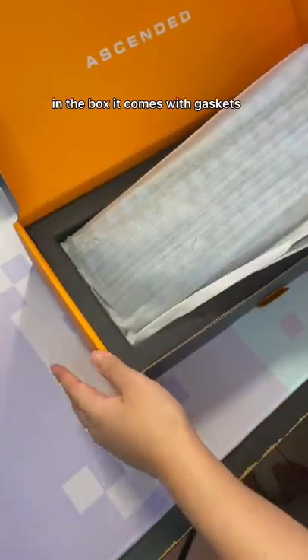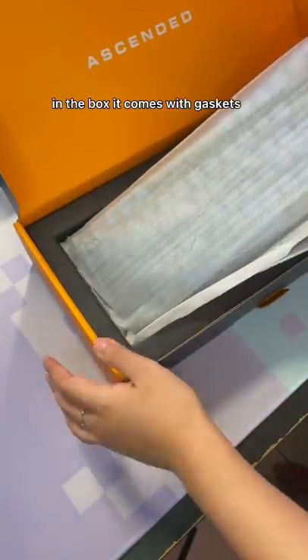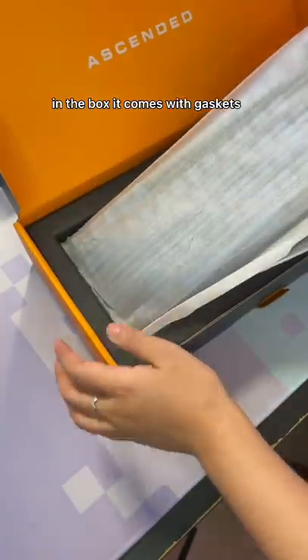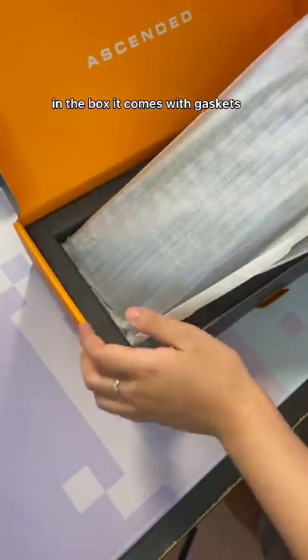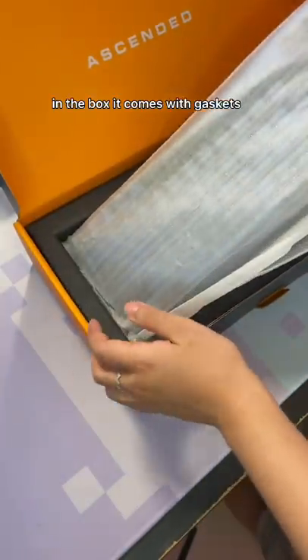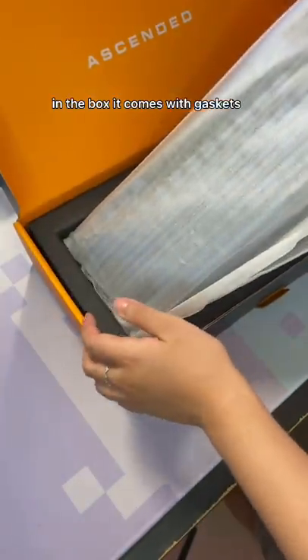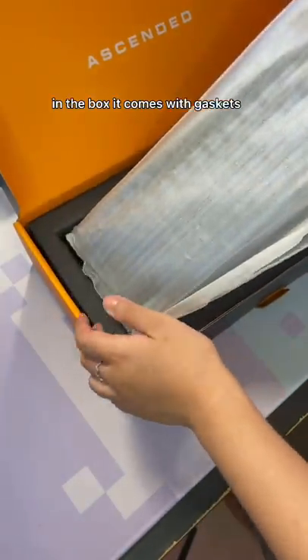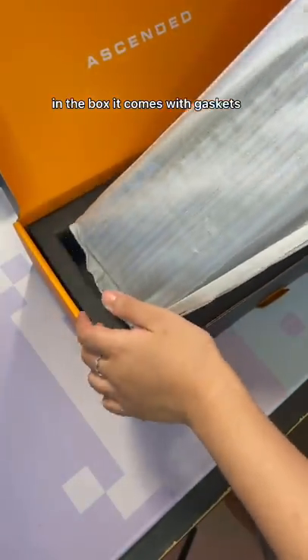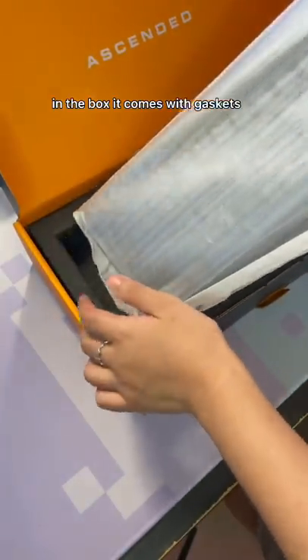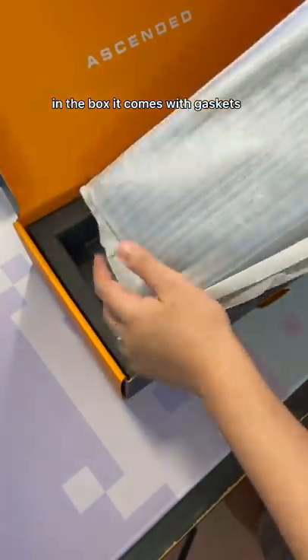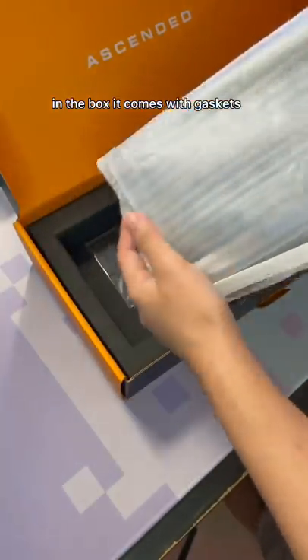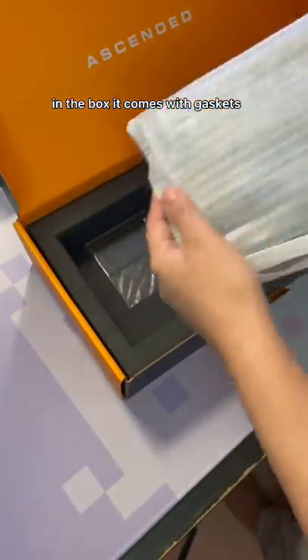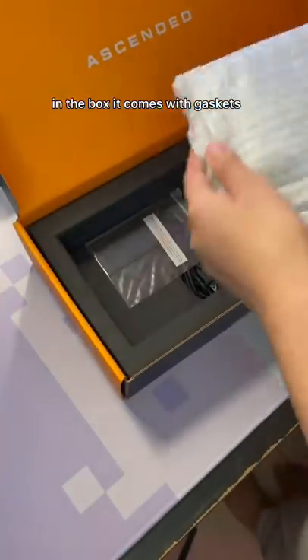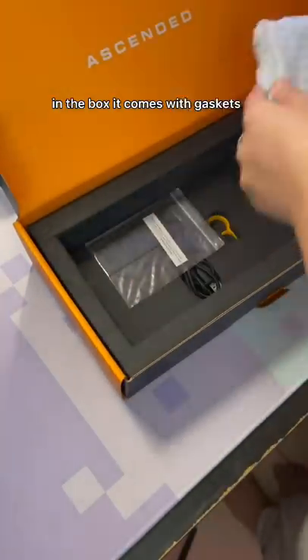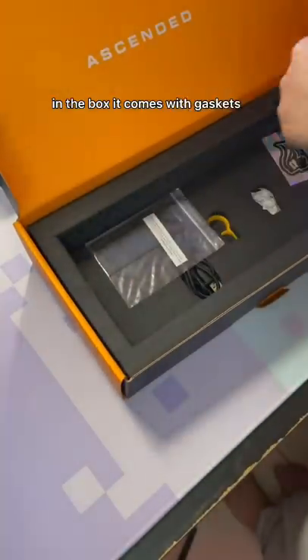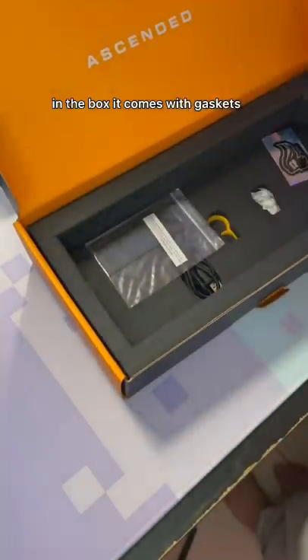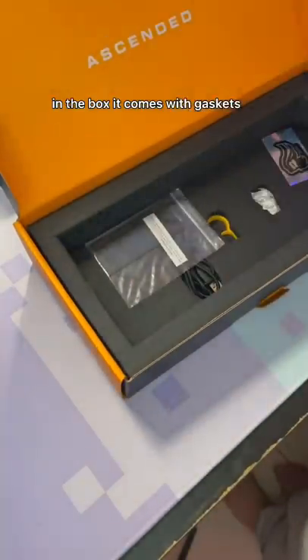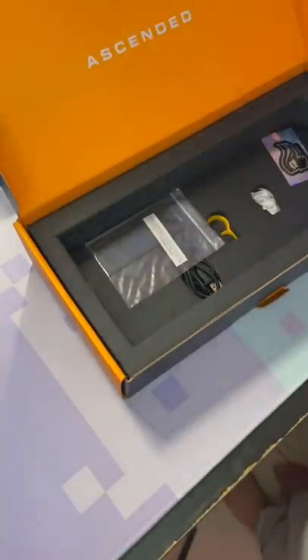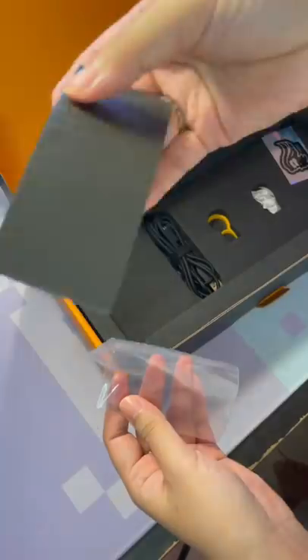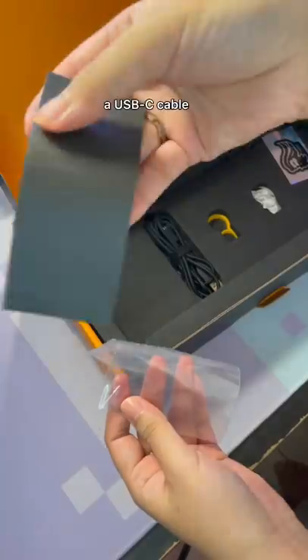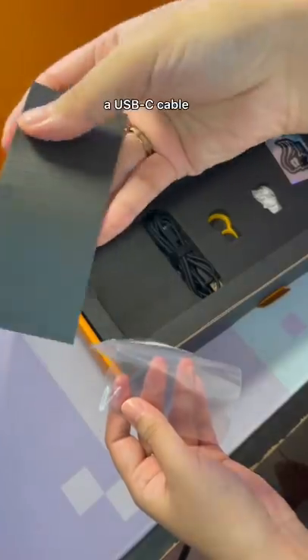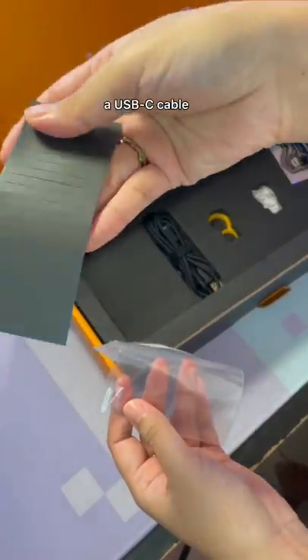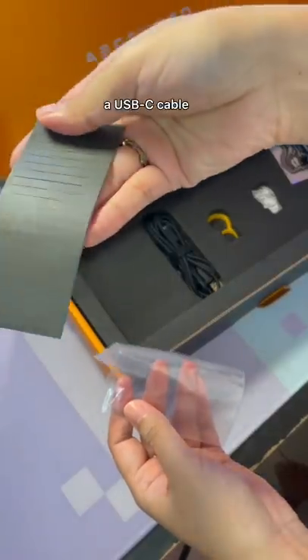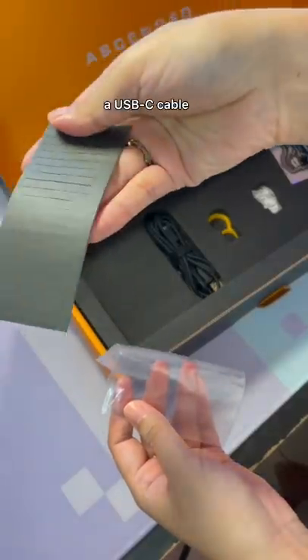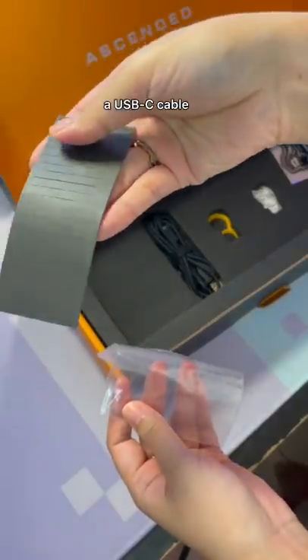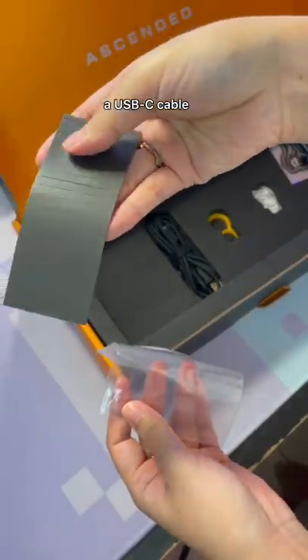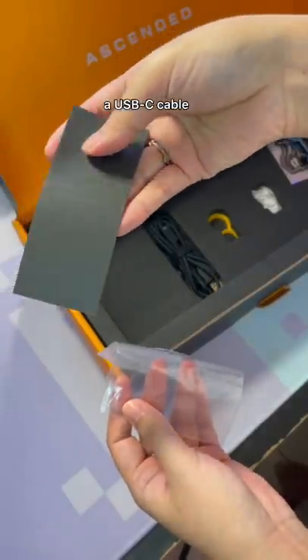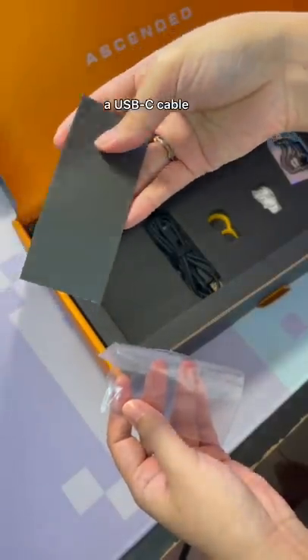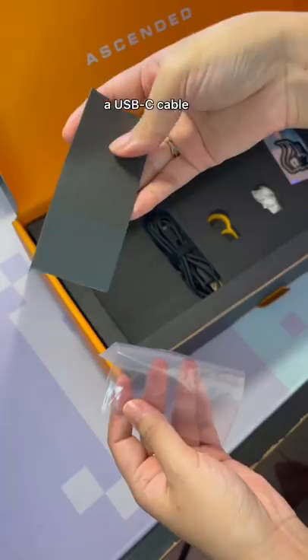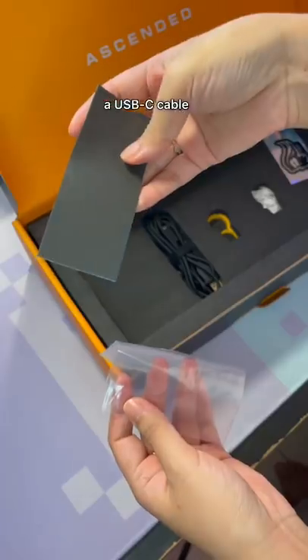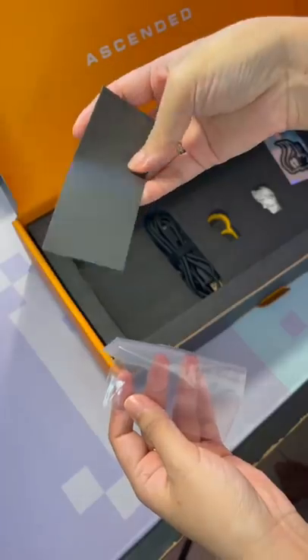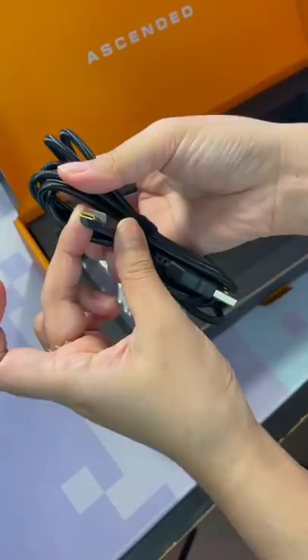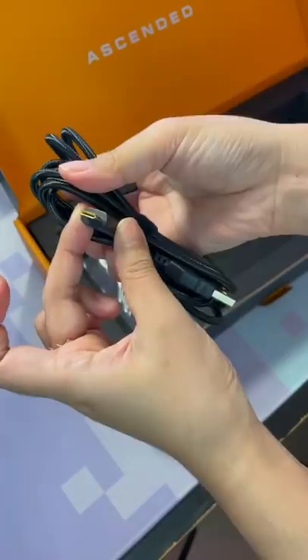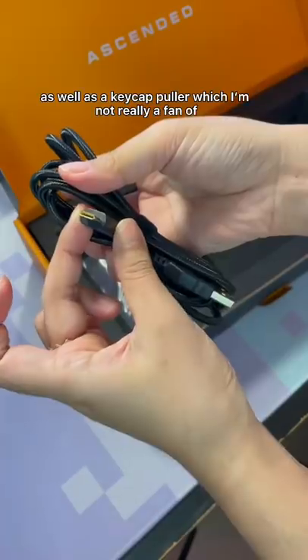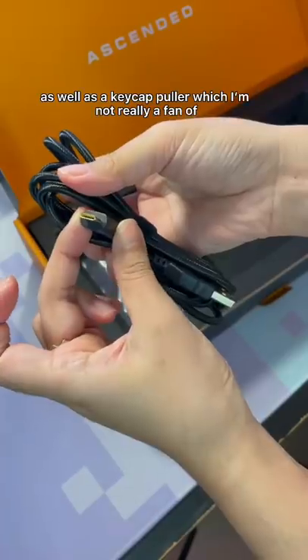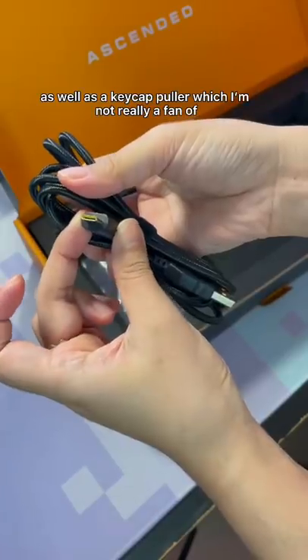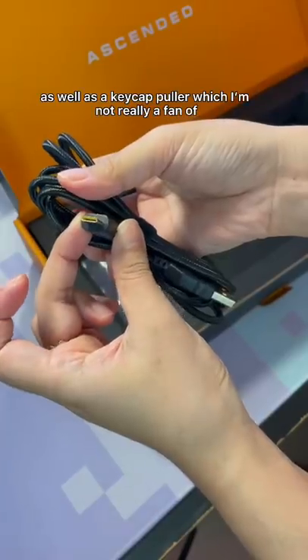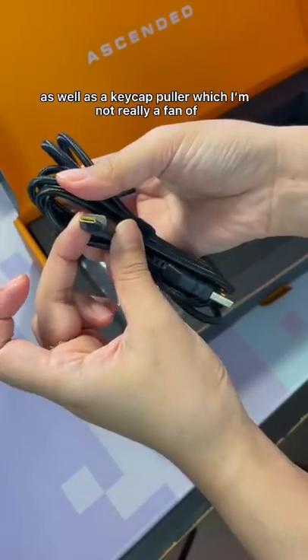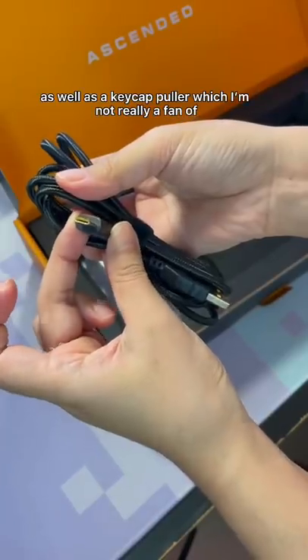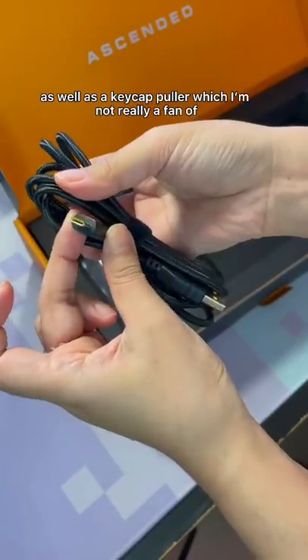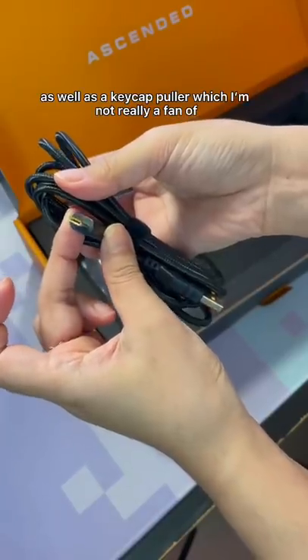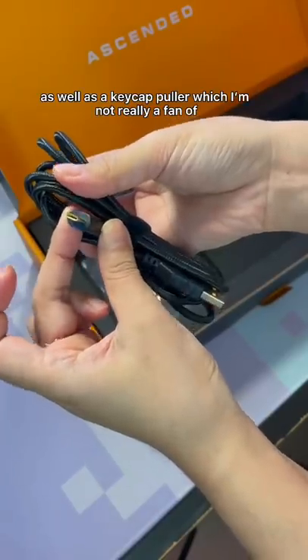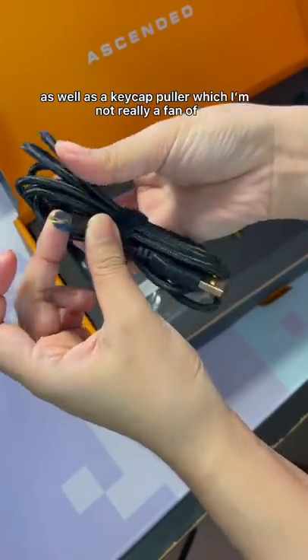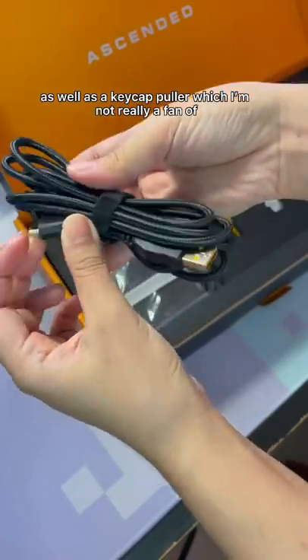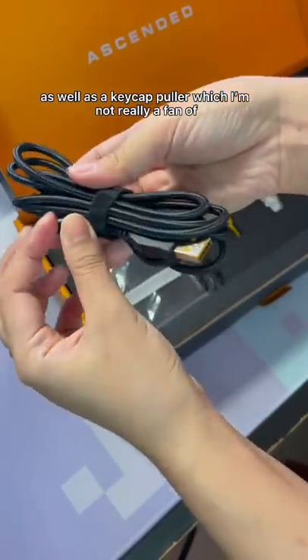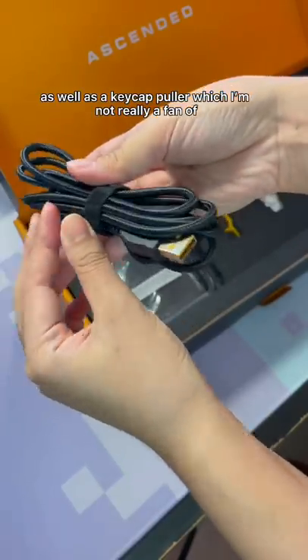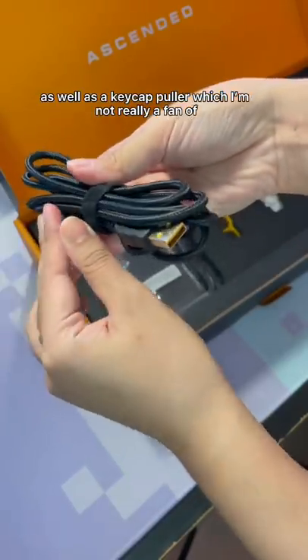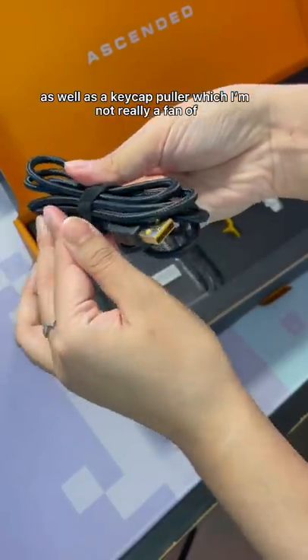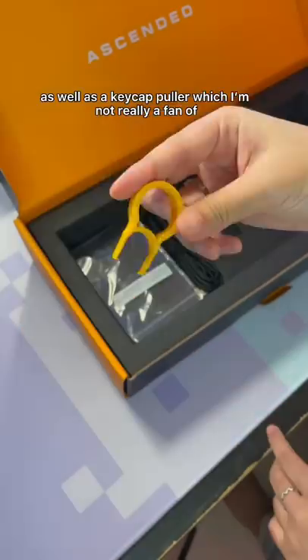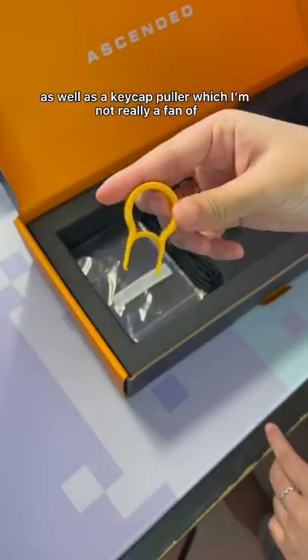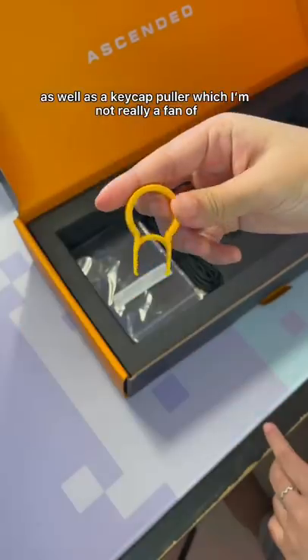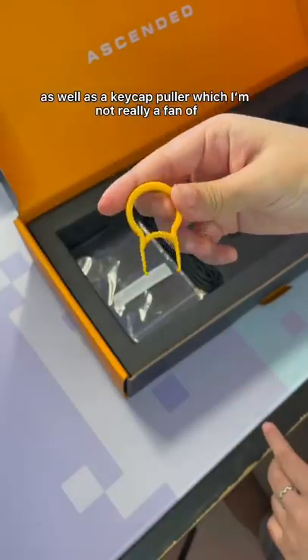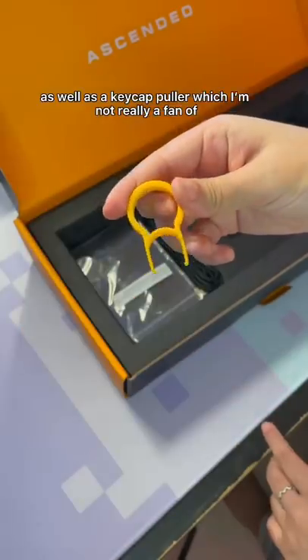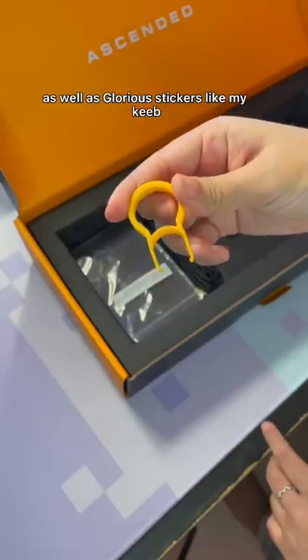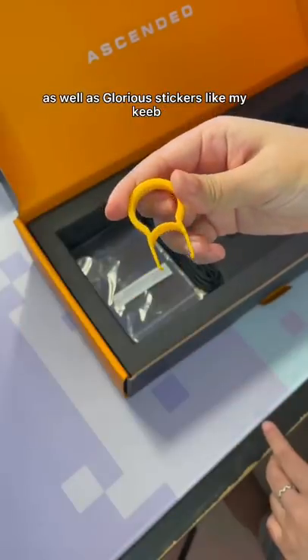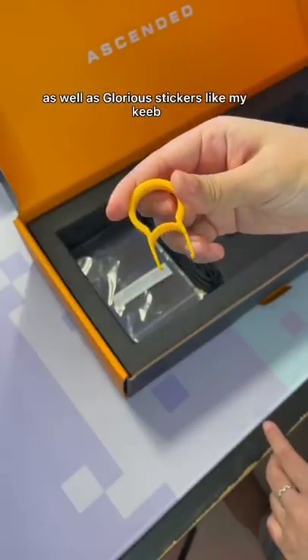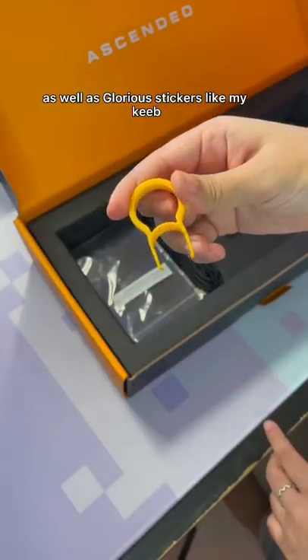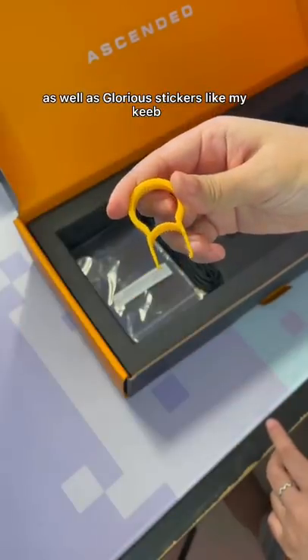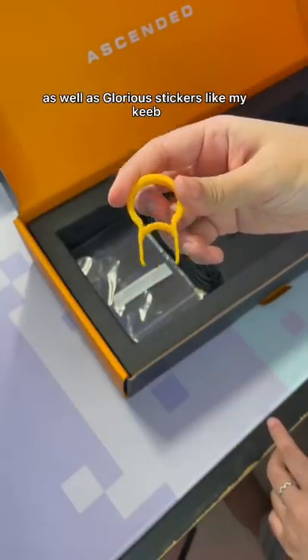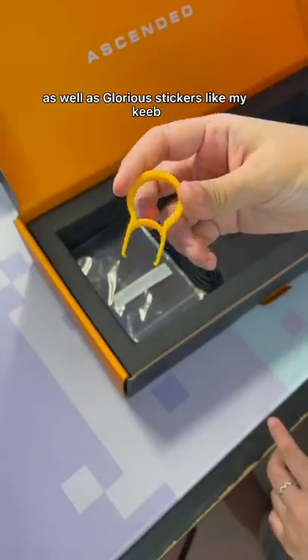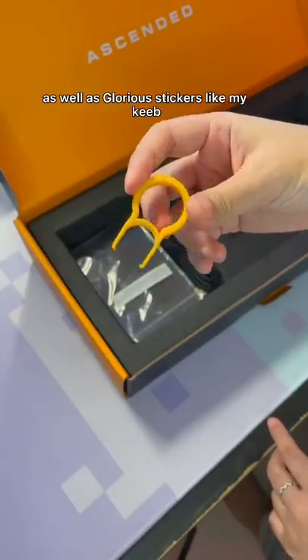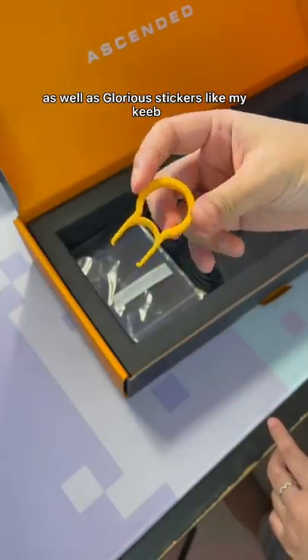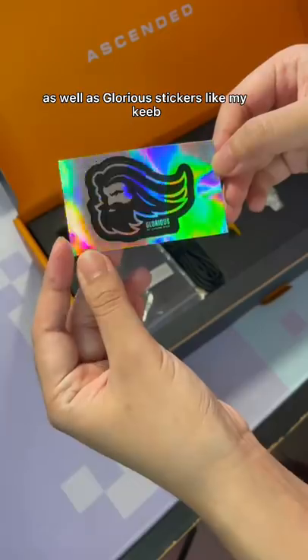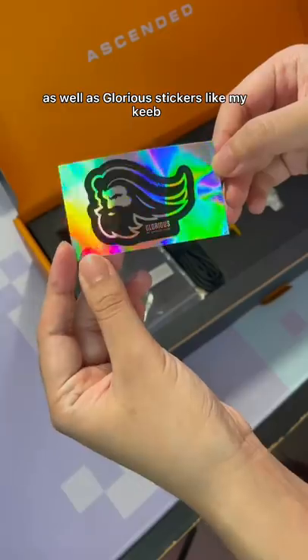In the box, it comes with gaskets, a USB-C cable, as well as a keycap puller, which I'm not really a fan of, as well as glorious stickers.